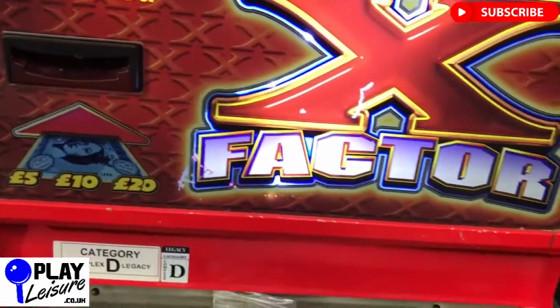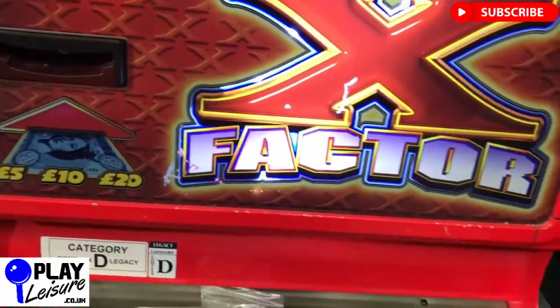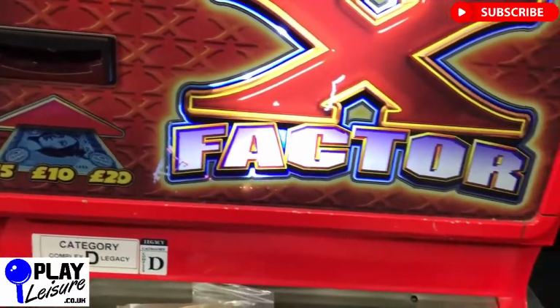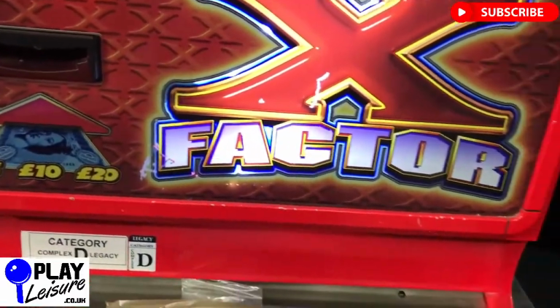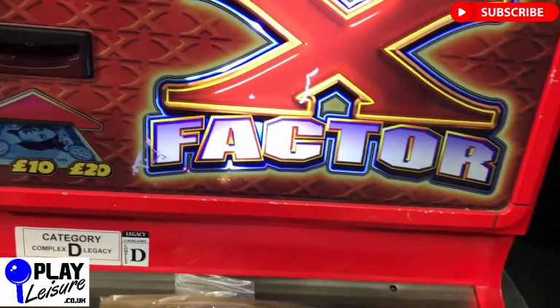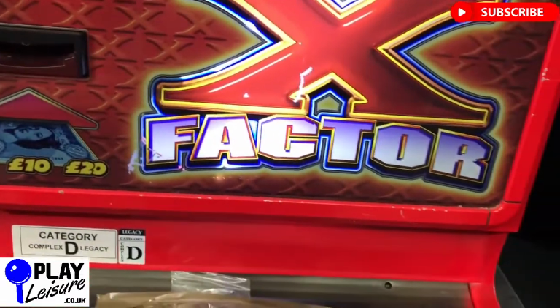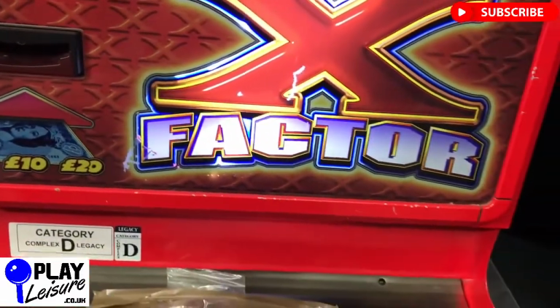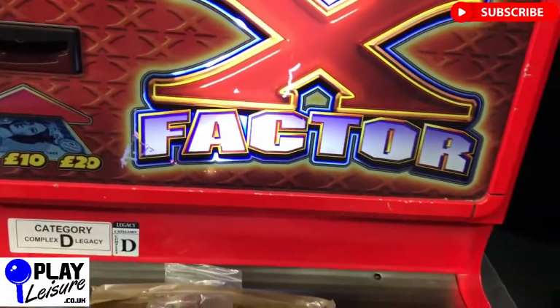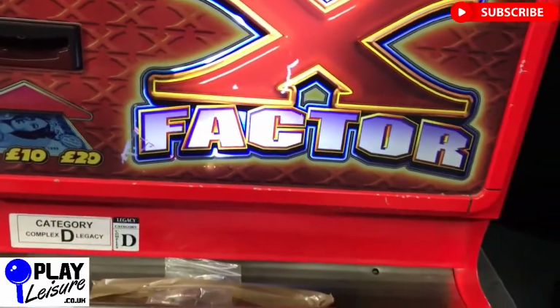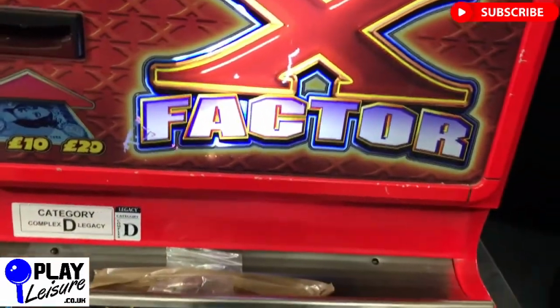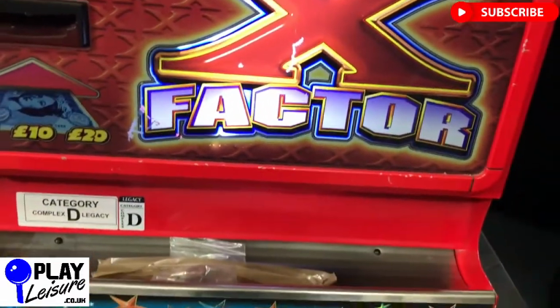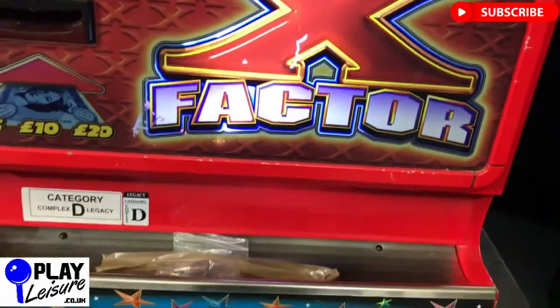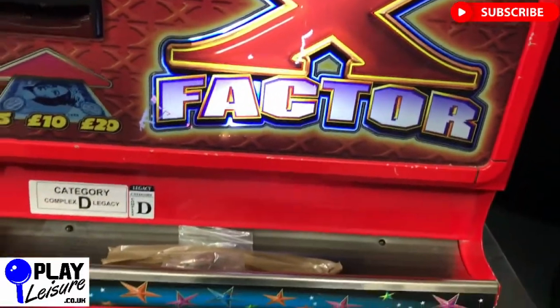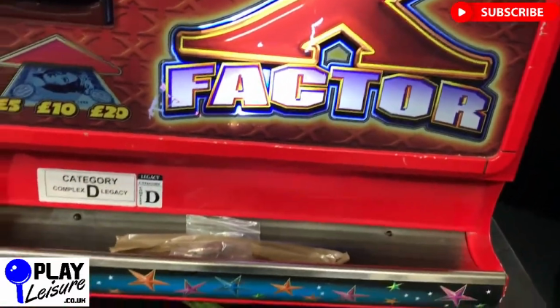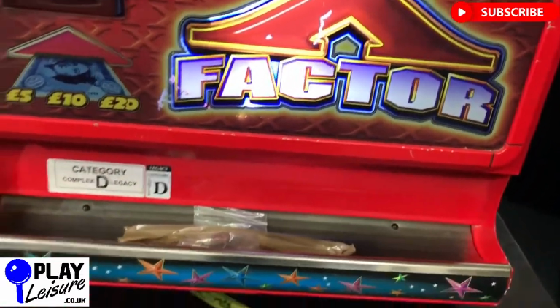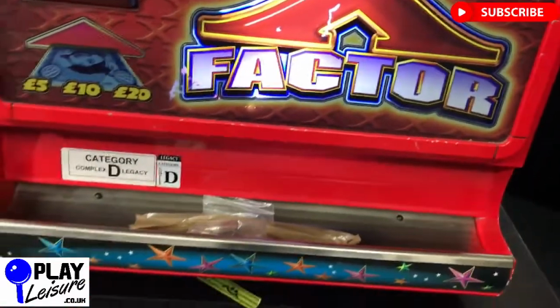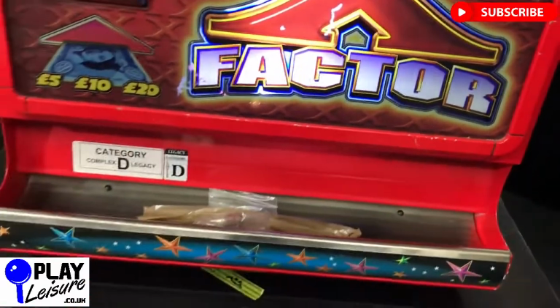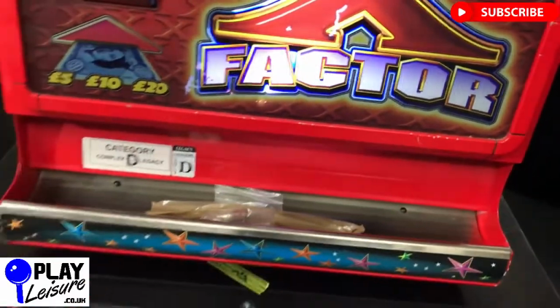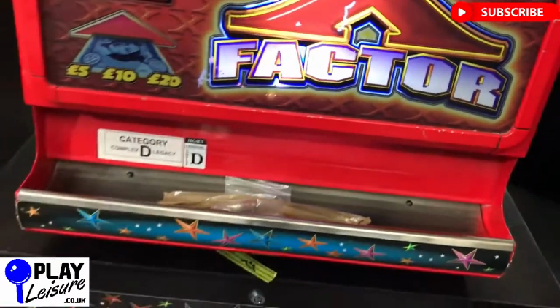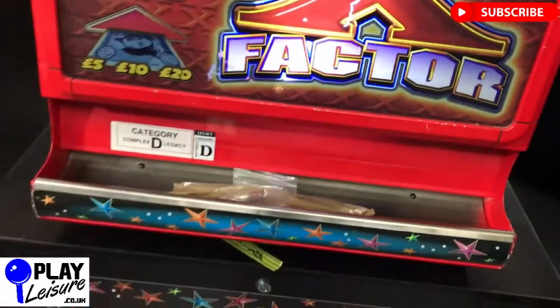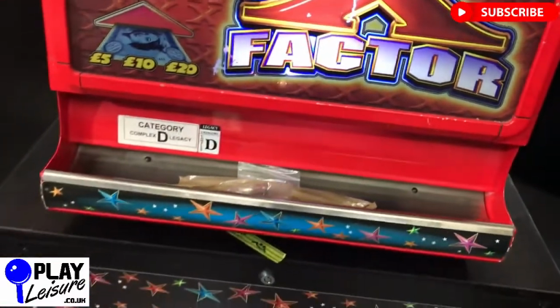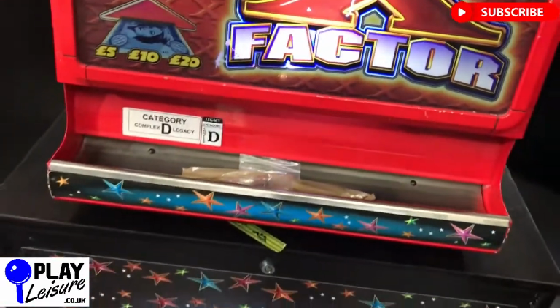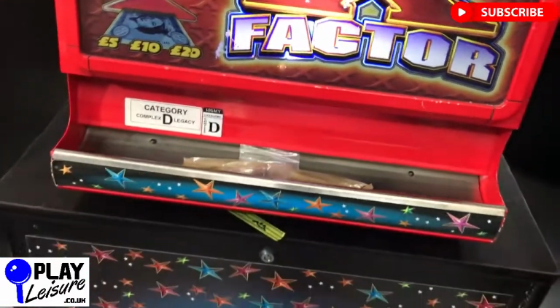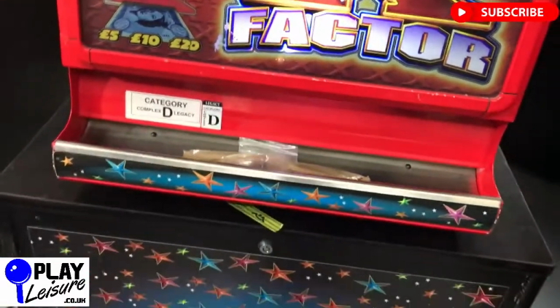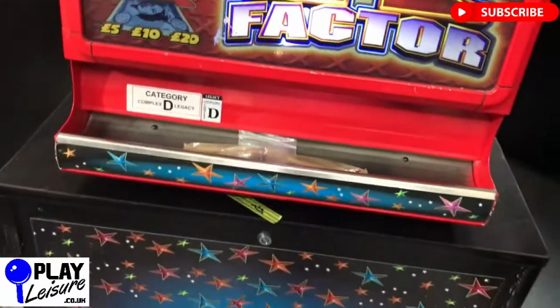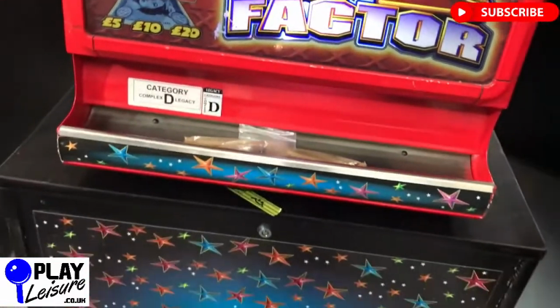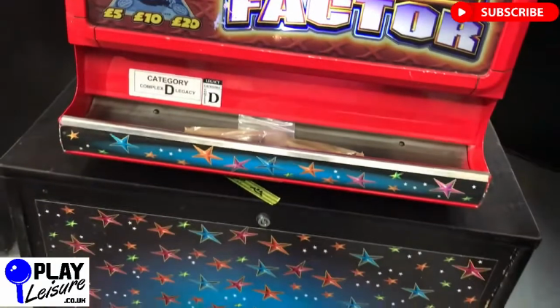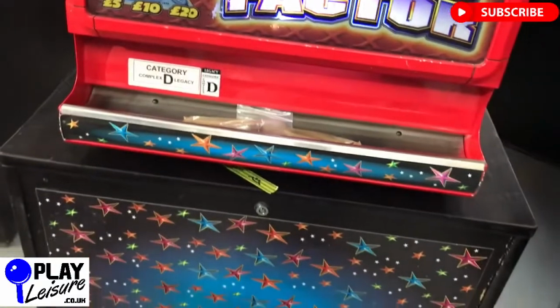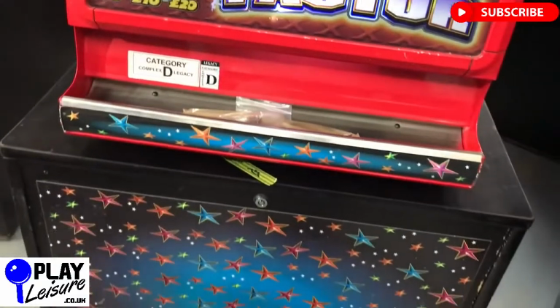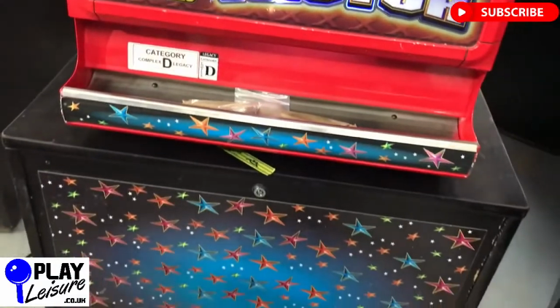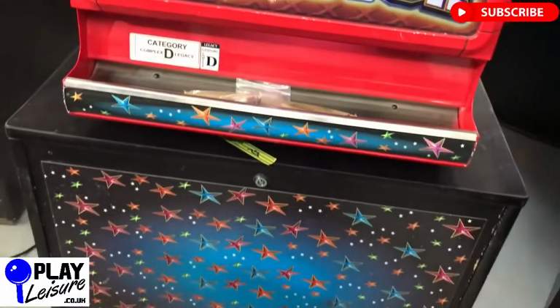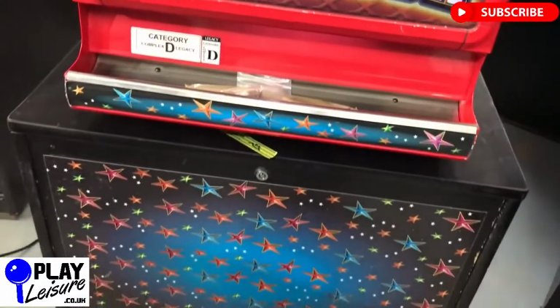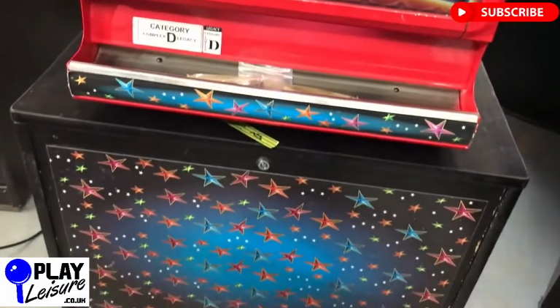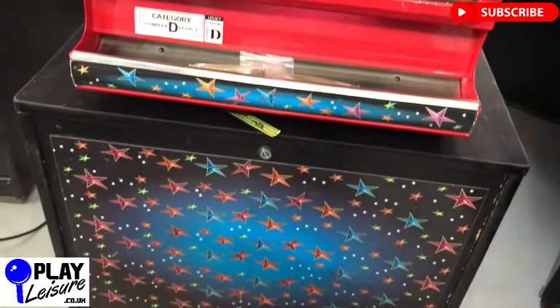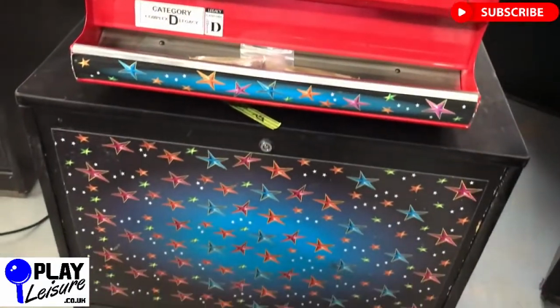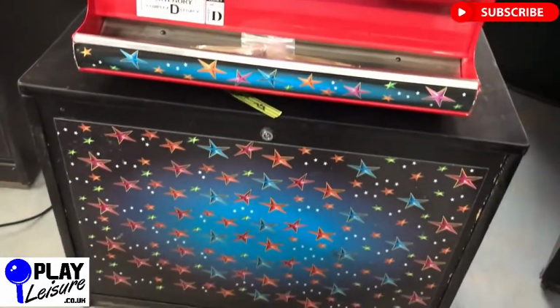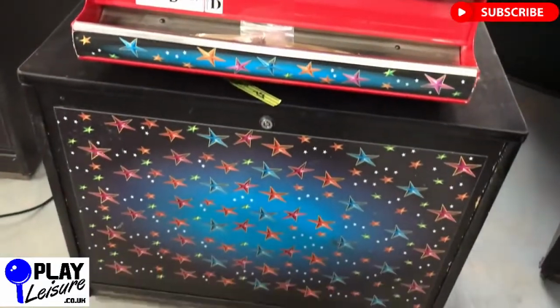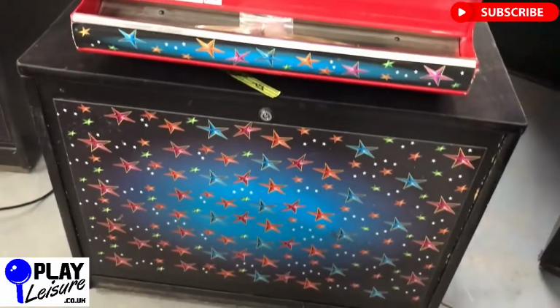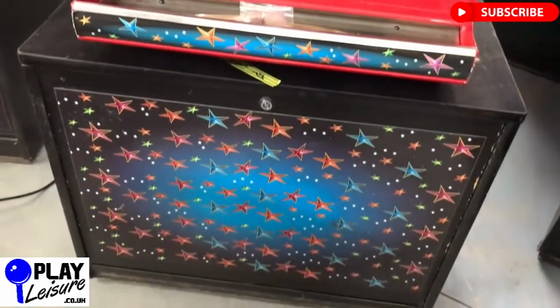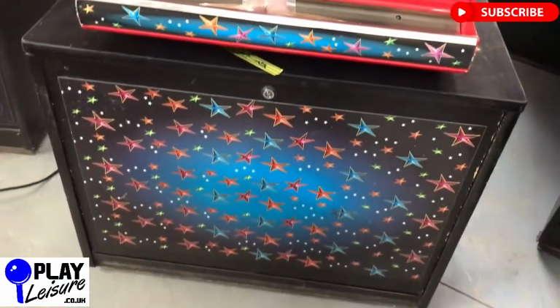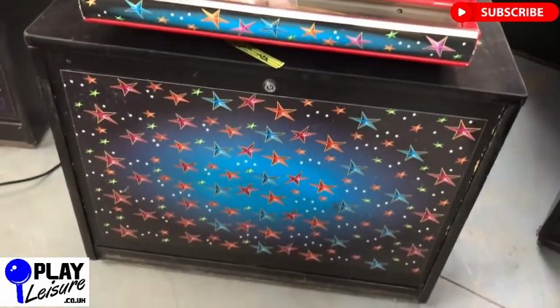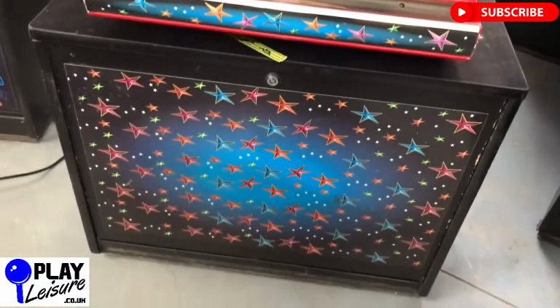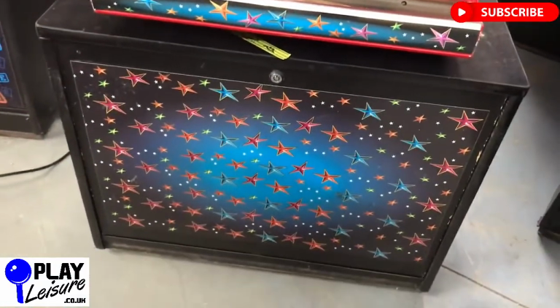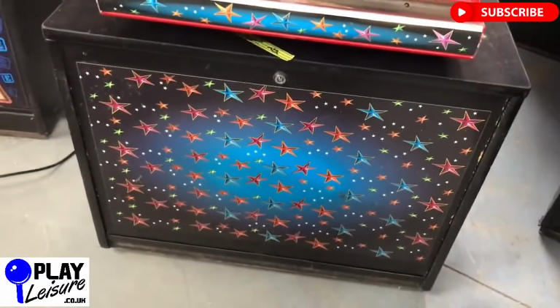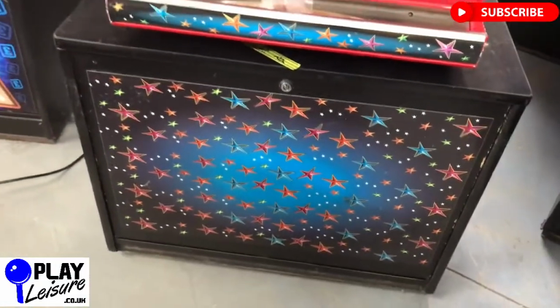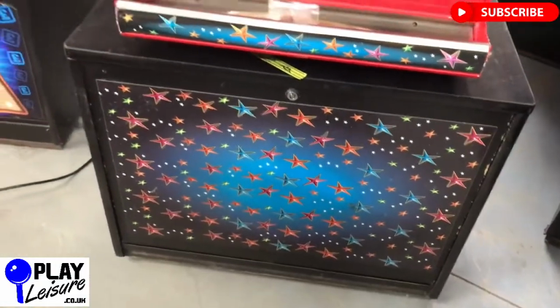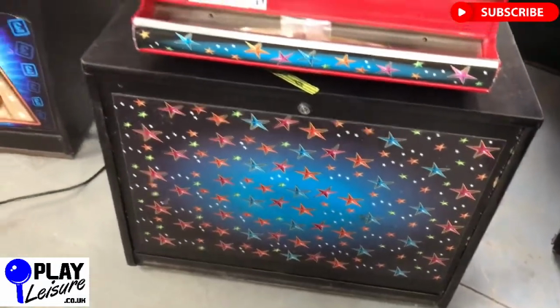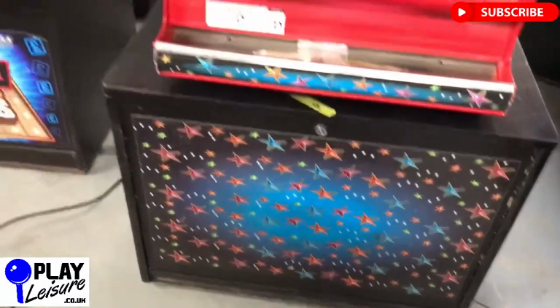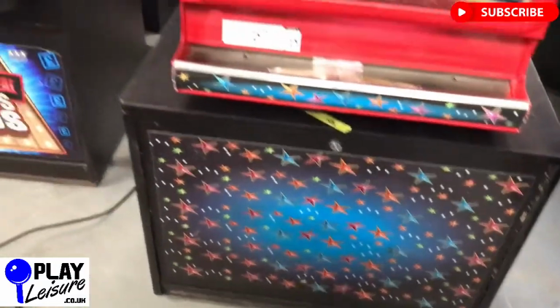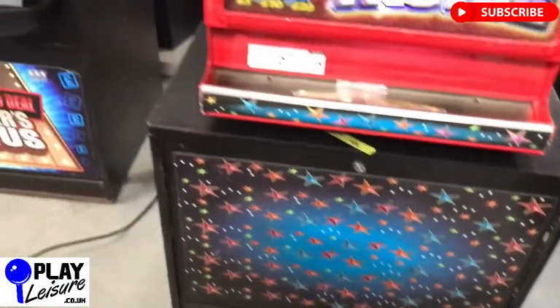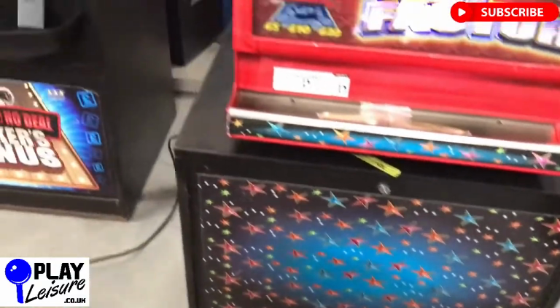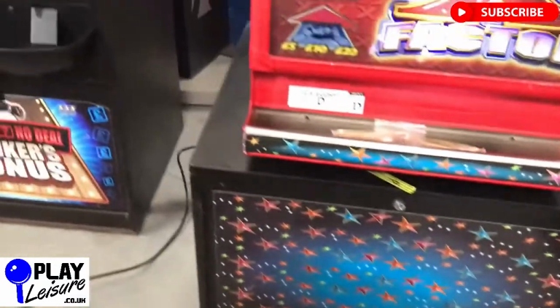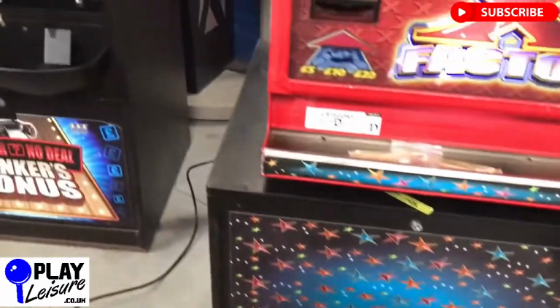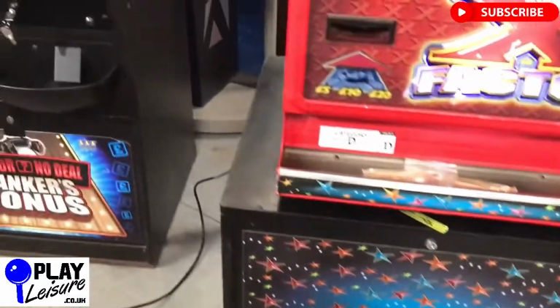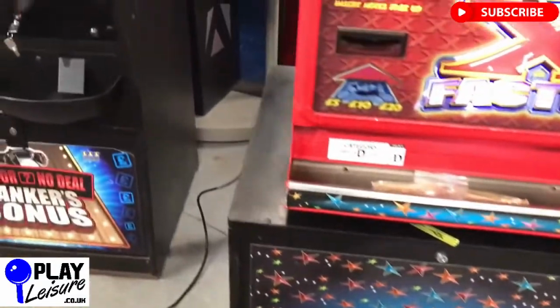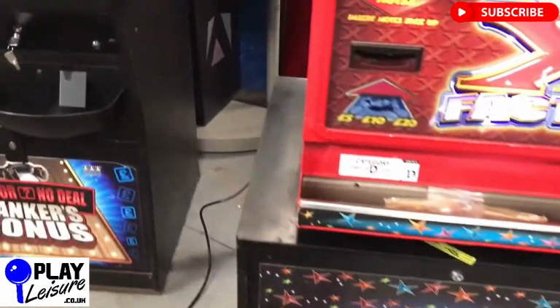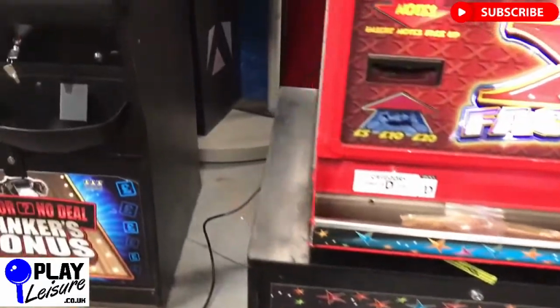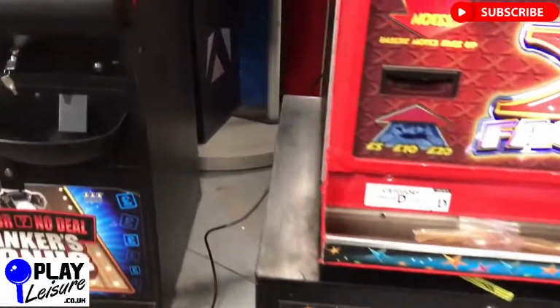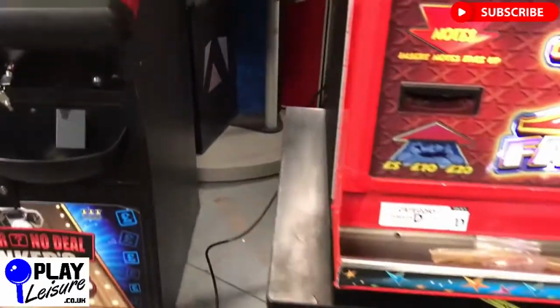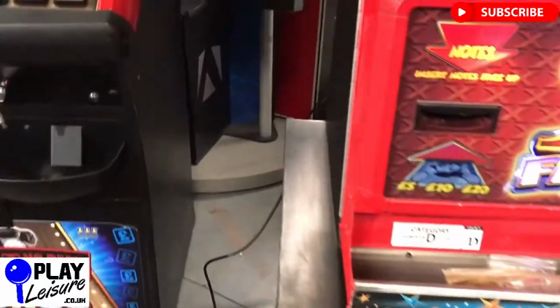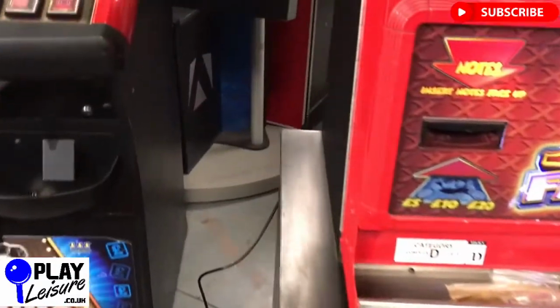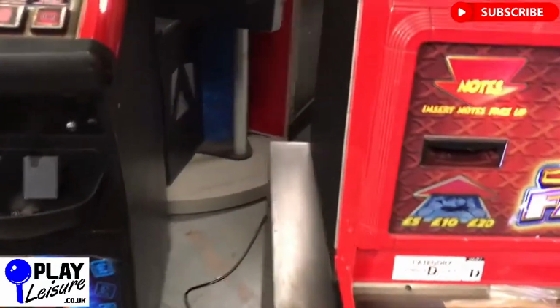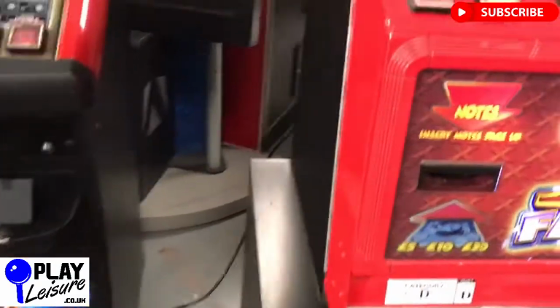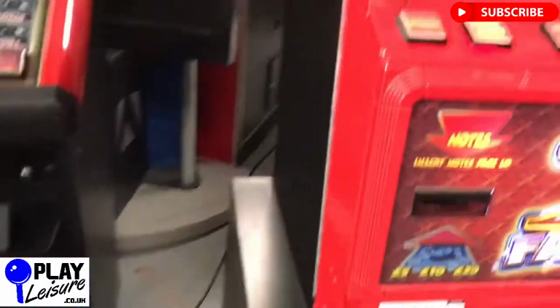So this one has seen some use in its day but it's still a good solid fruit machine. It looks fantastic — I personally love the casino dome style.